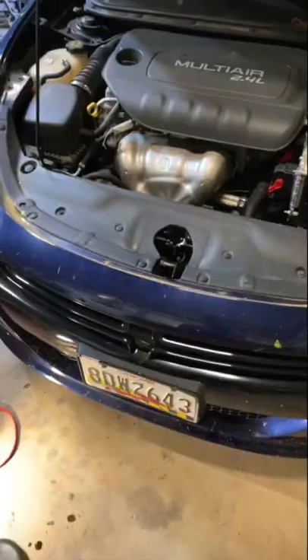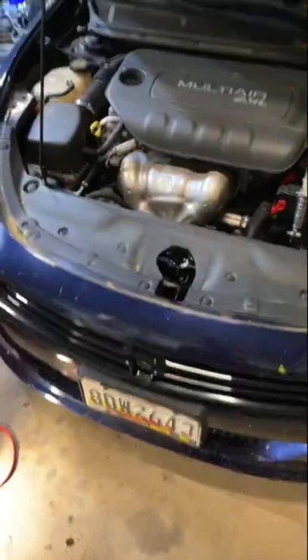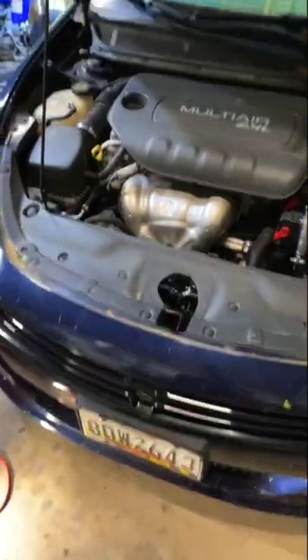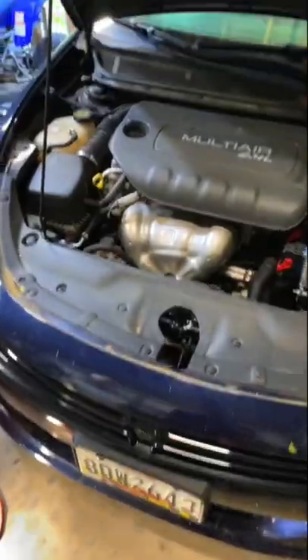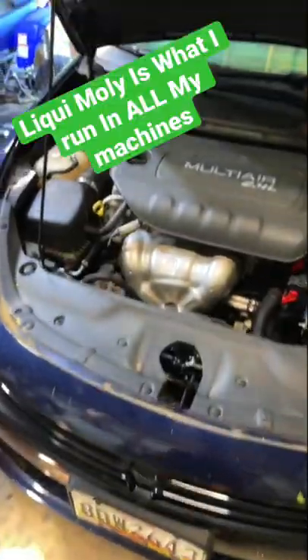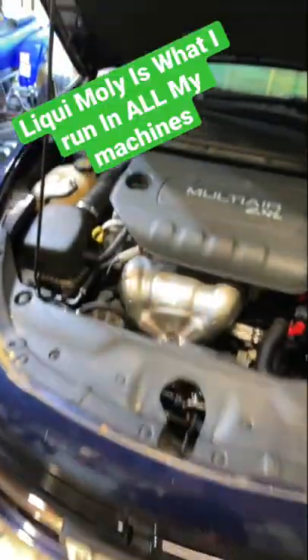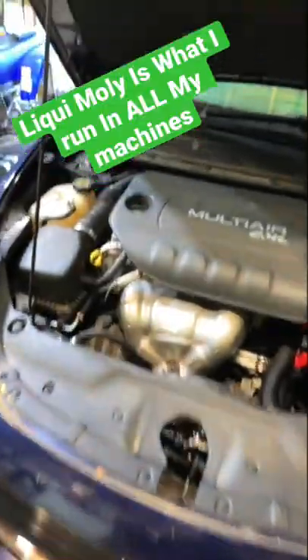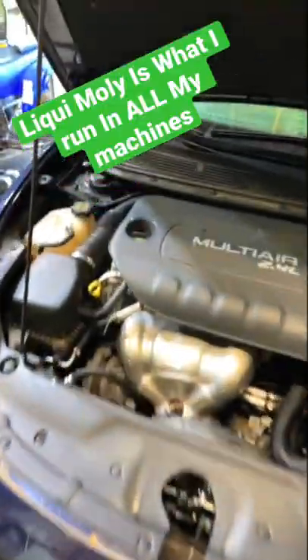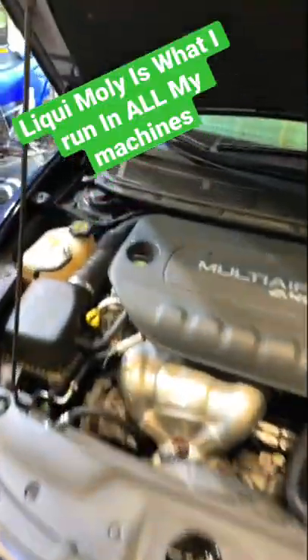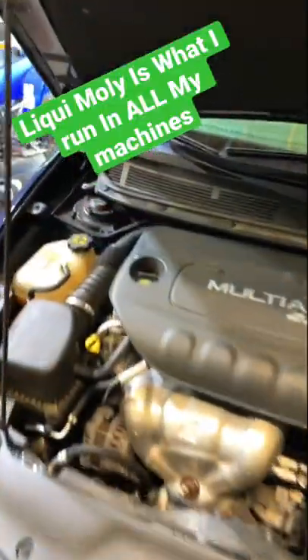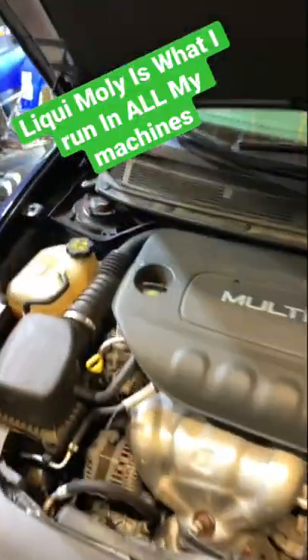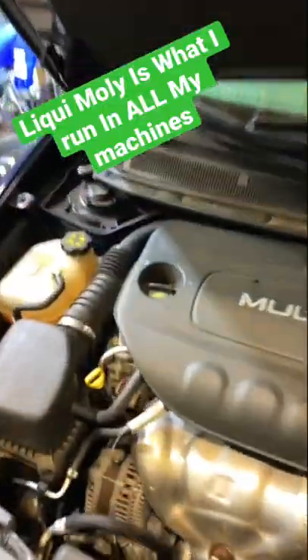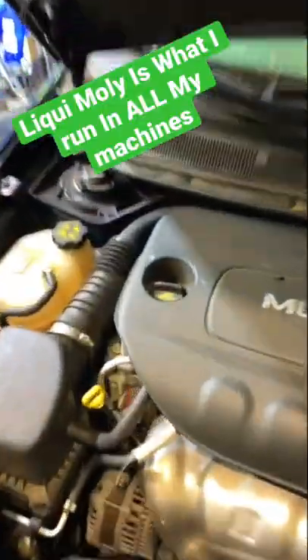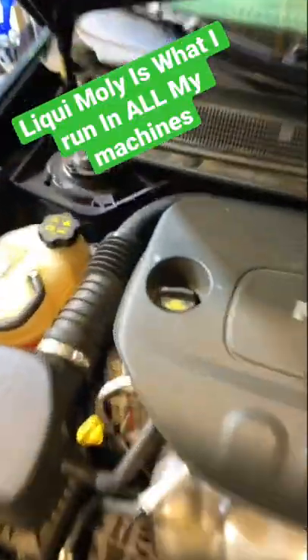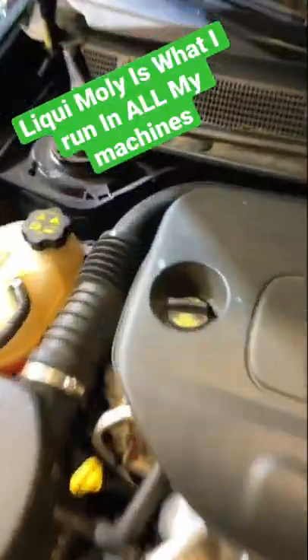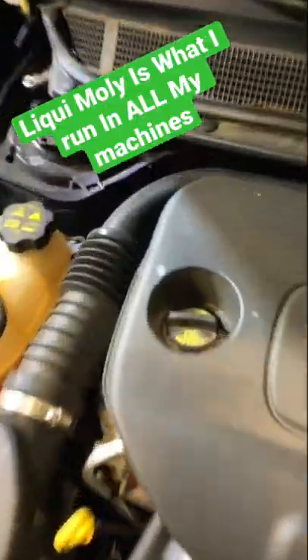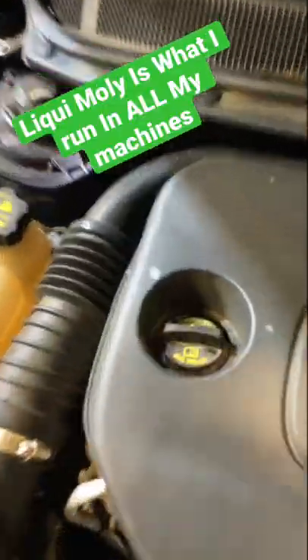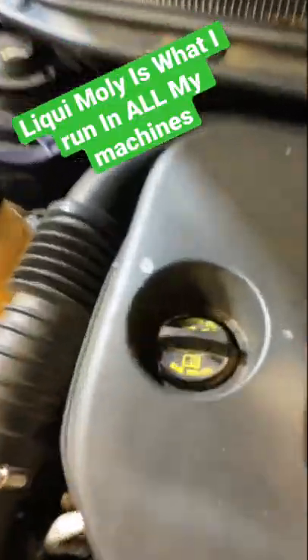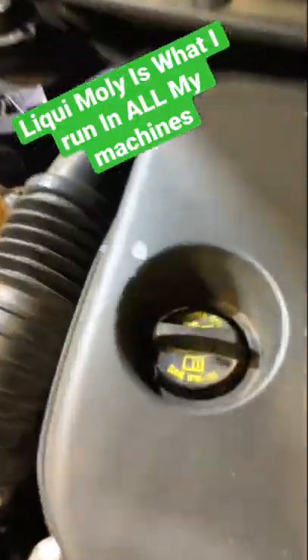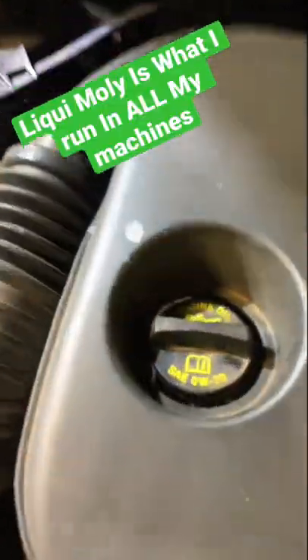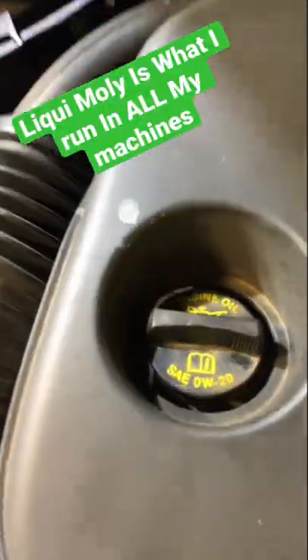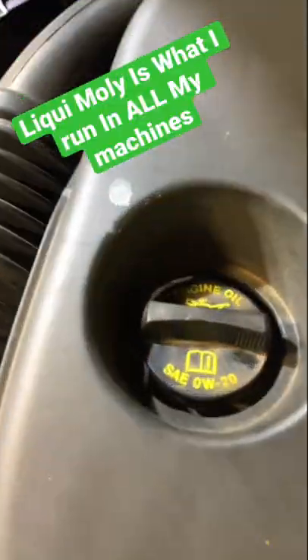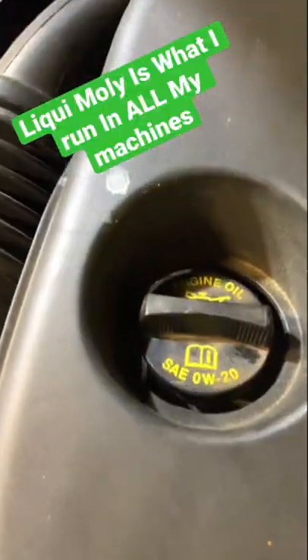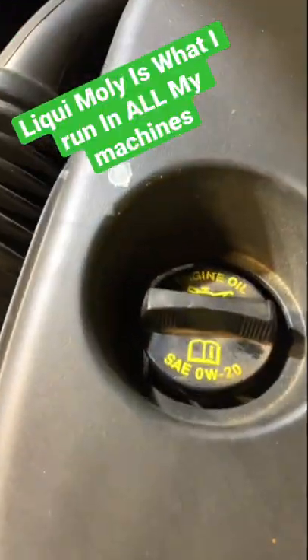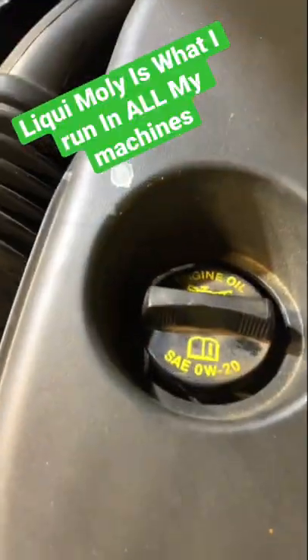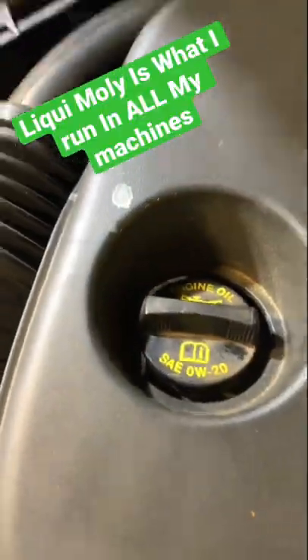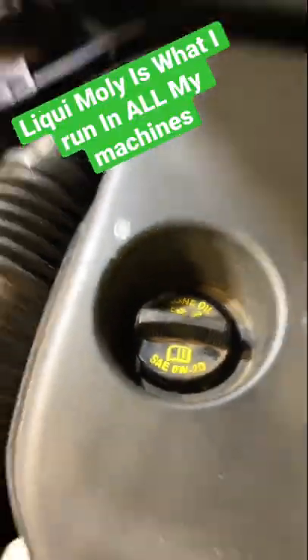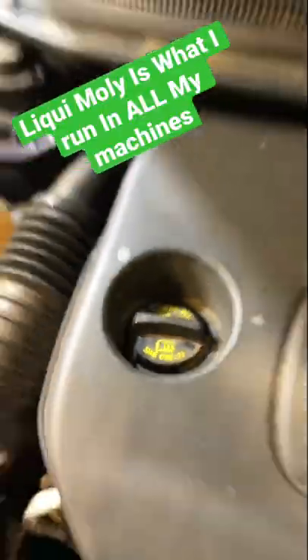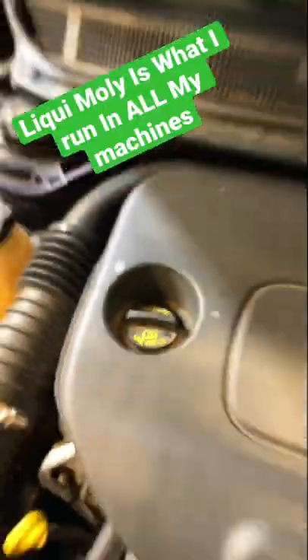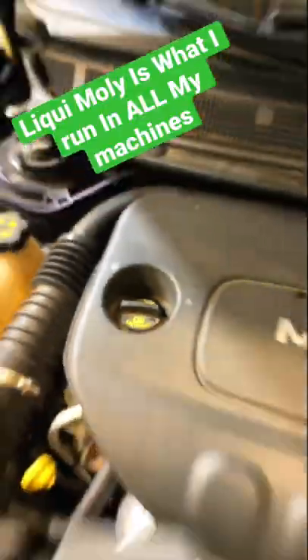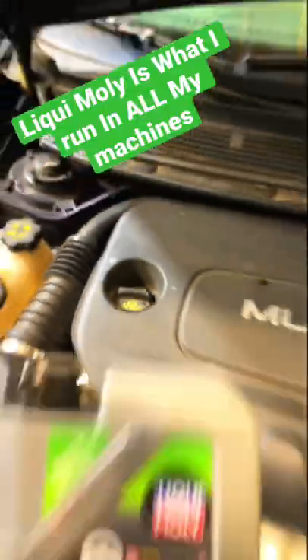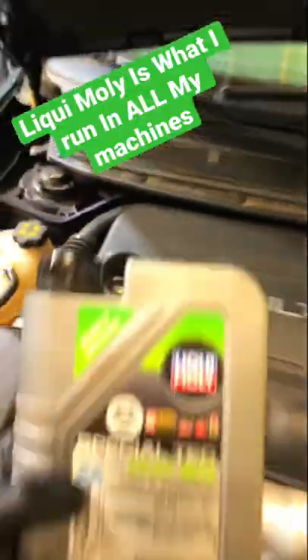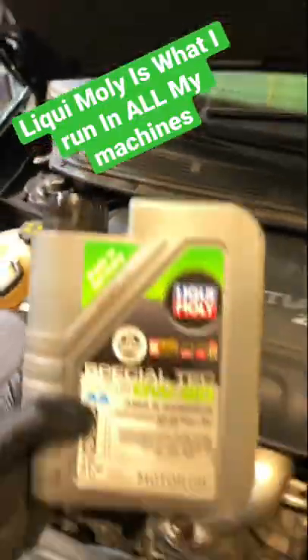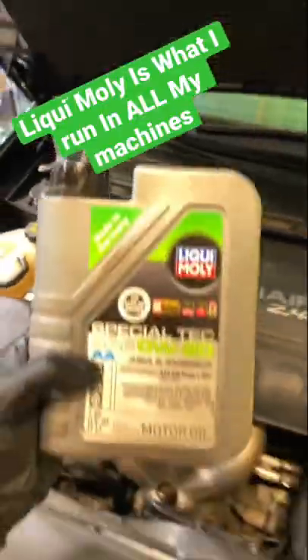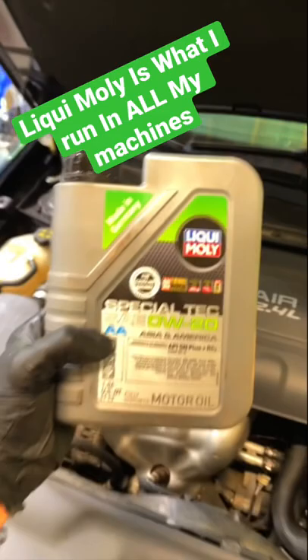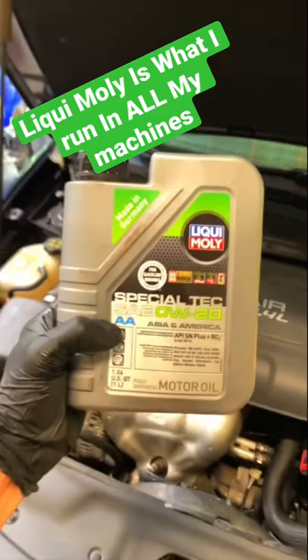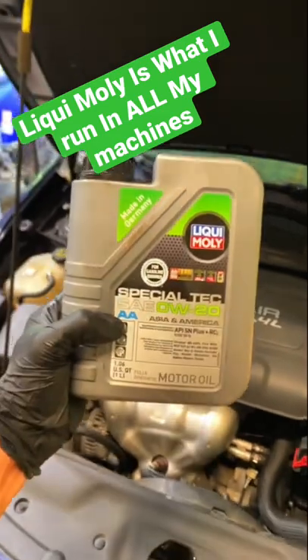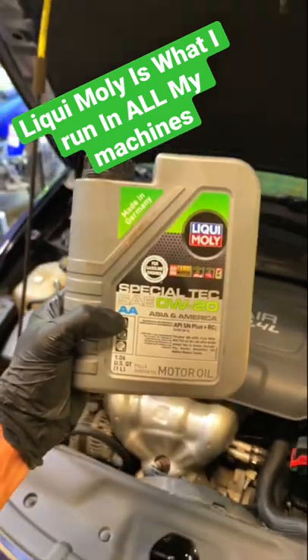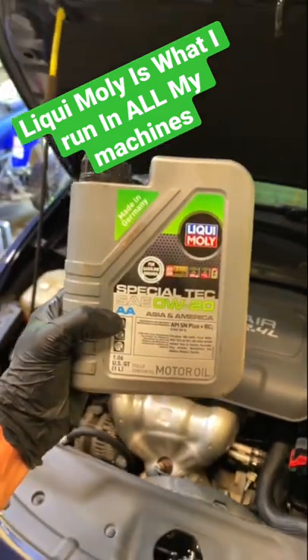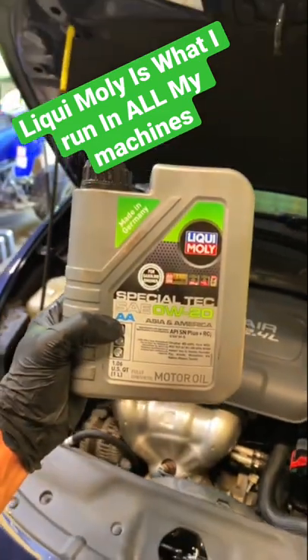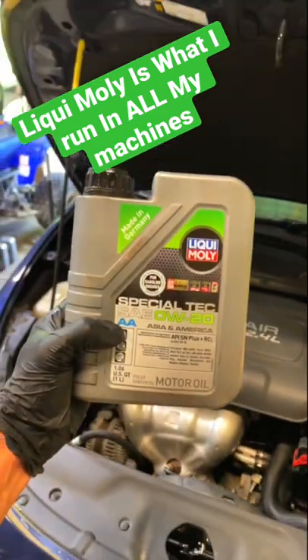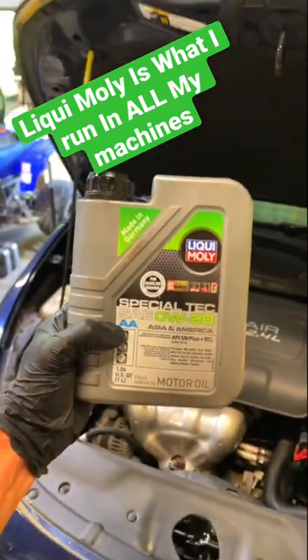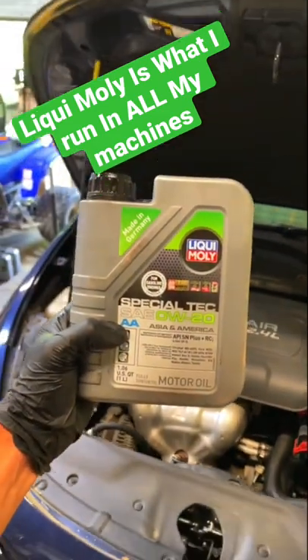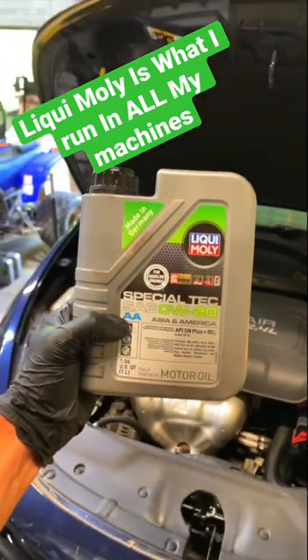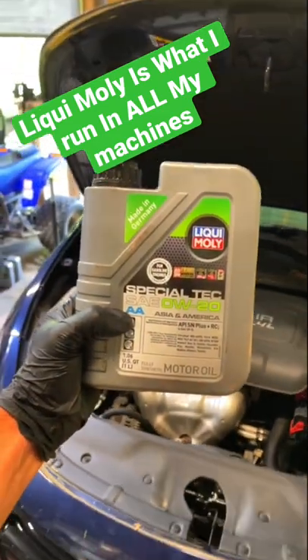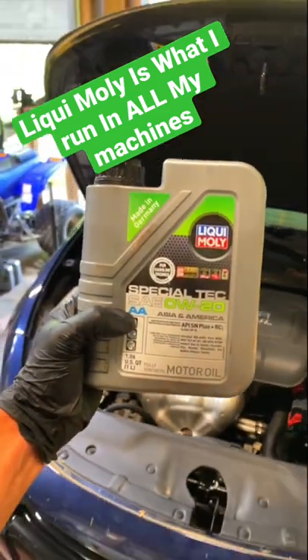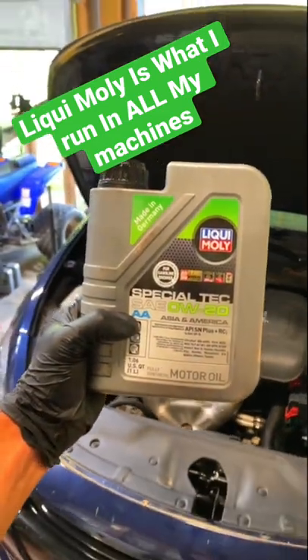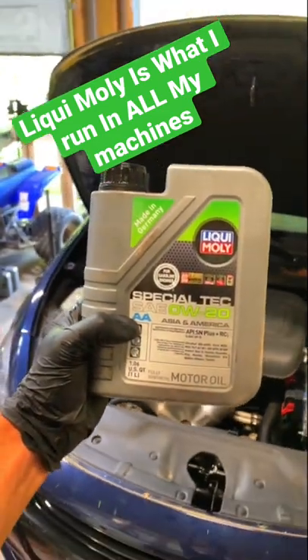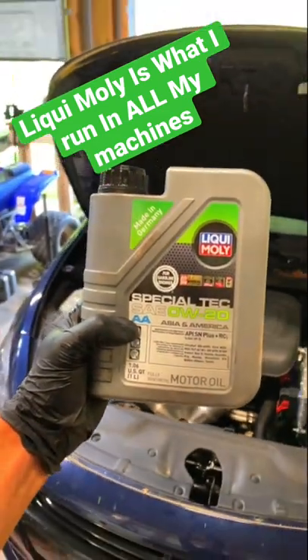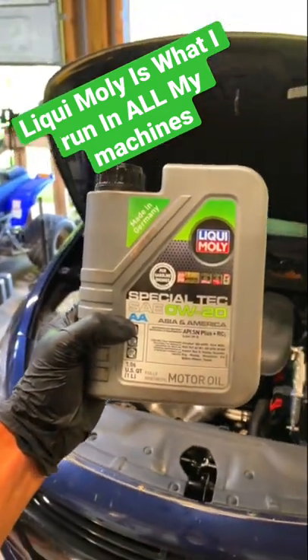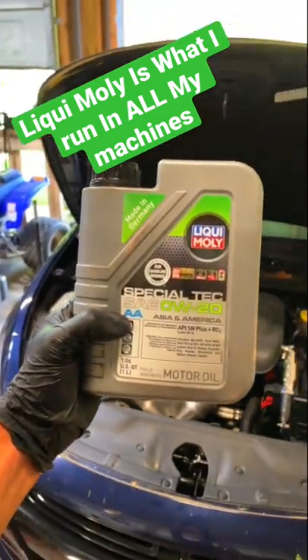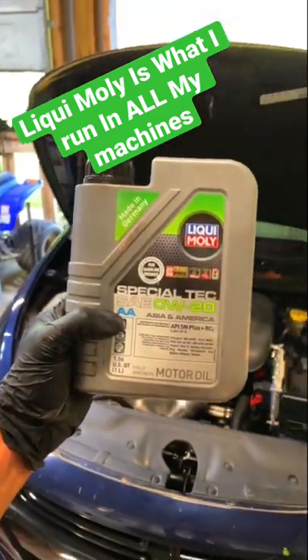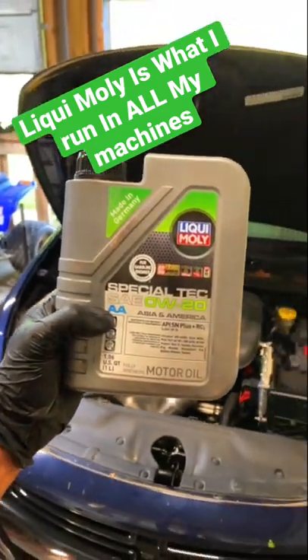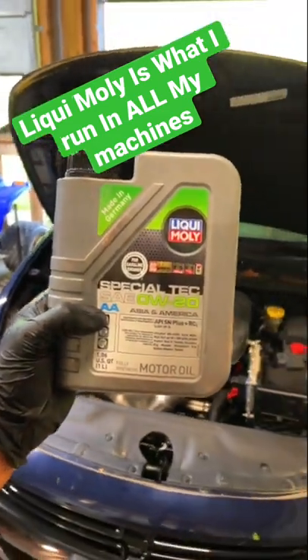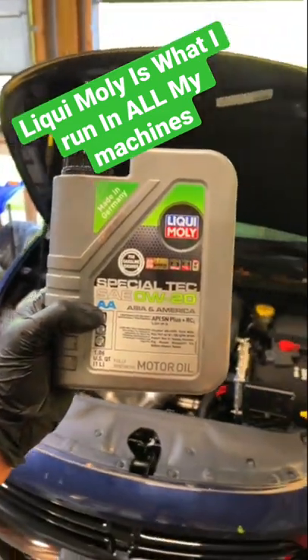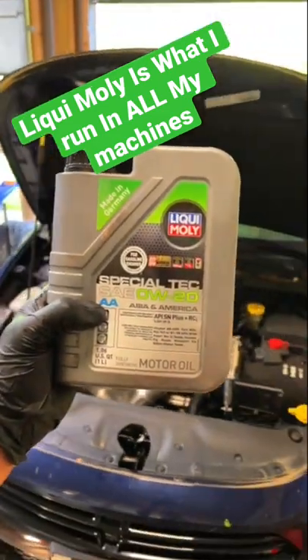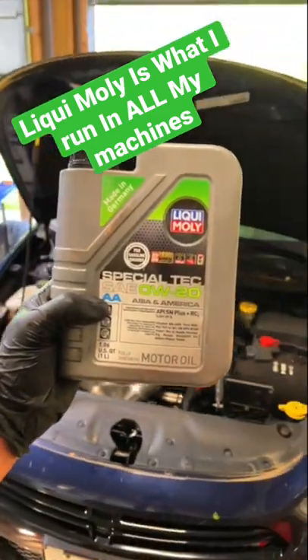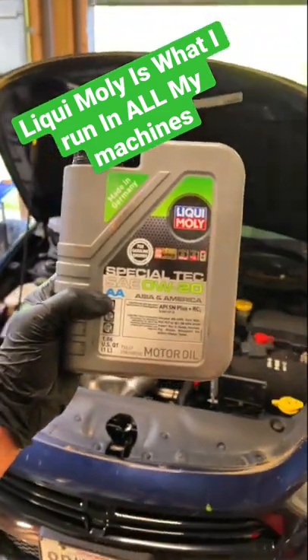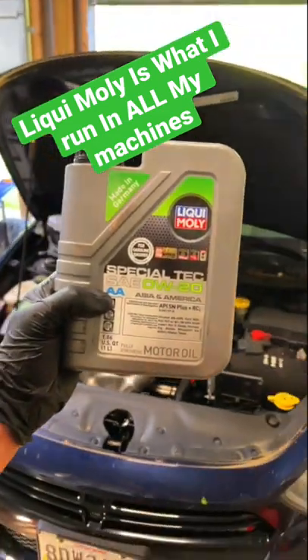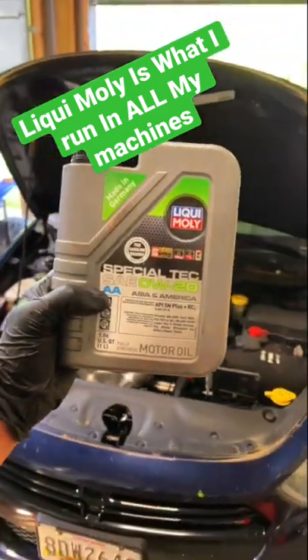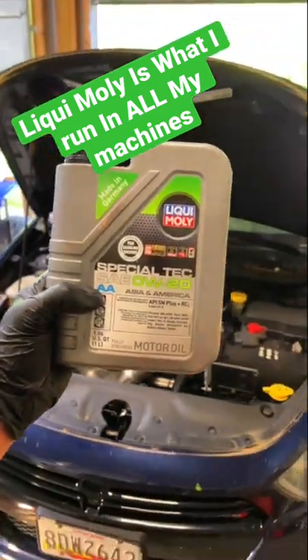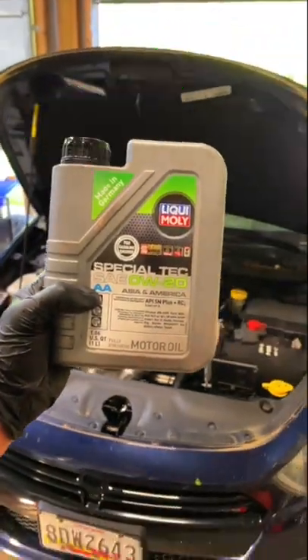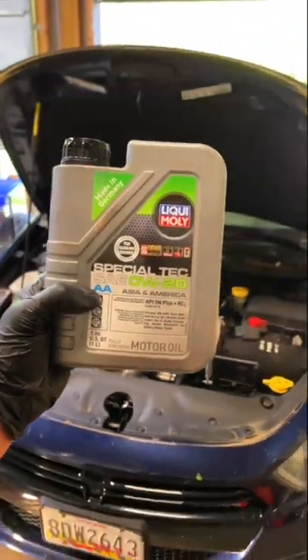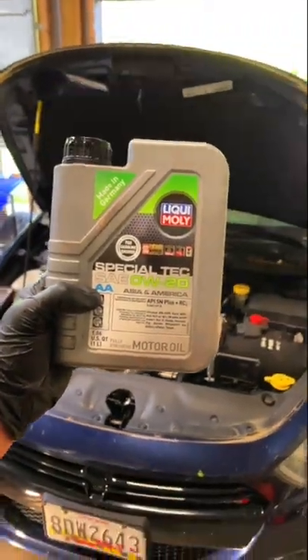Then find out what type of oil your car takes. This one's 0W20, and I like Liqui-Moly's brand, so I'm going to be running their 0W20 oil in it.